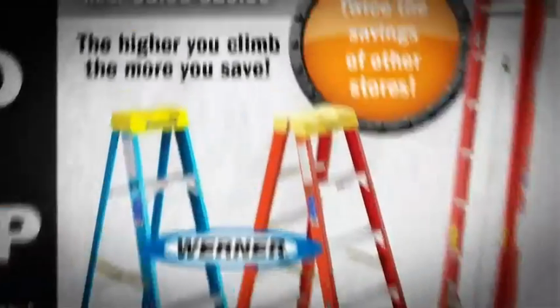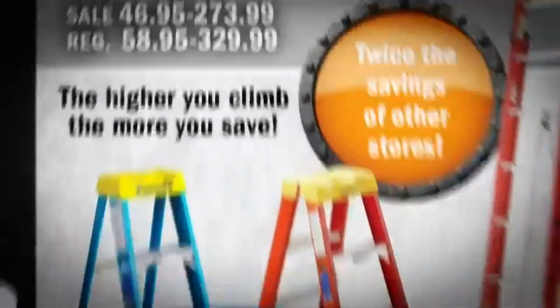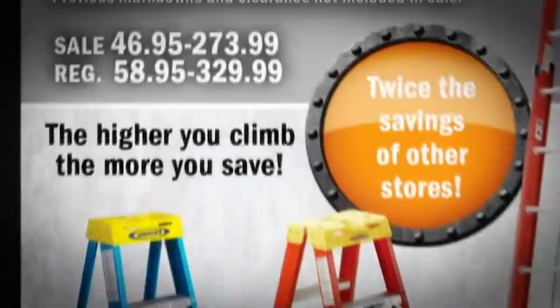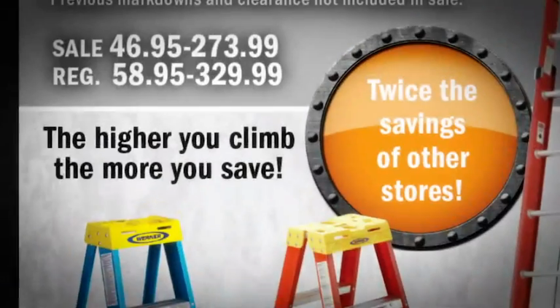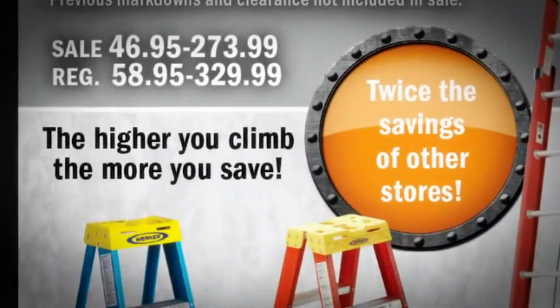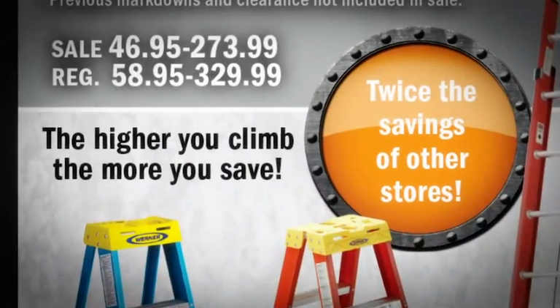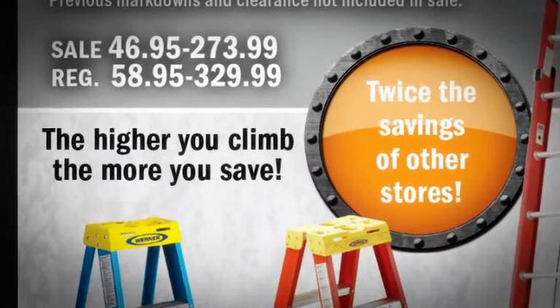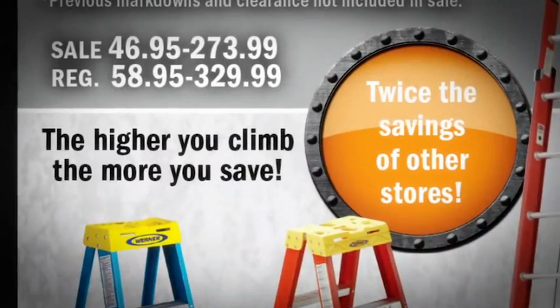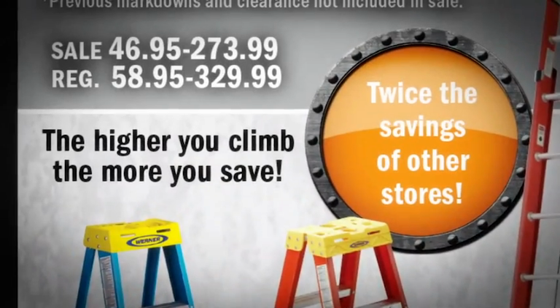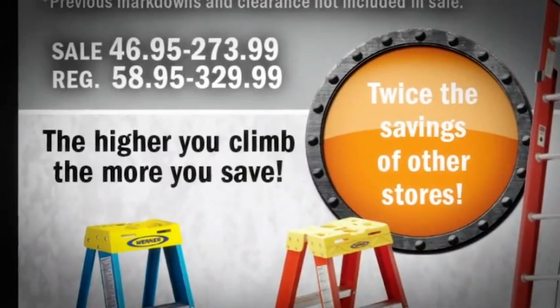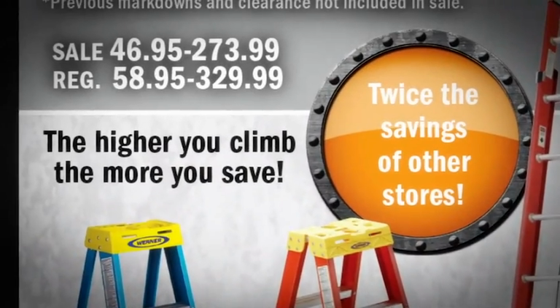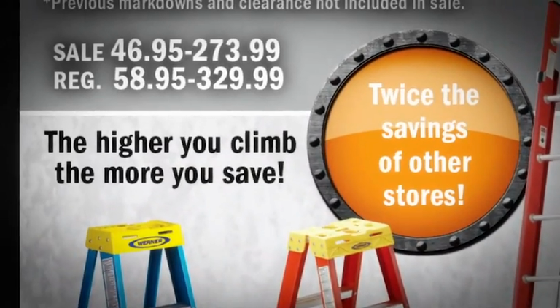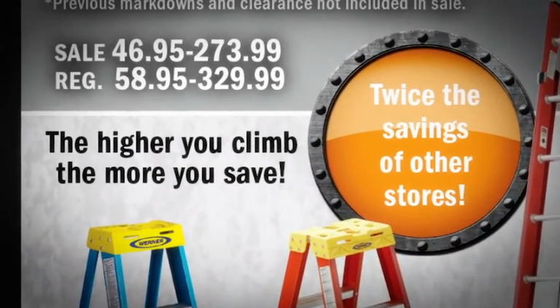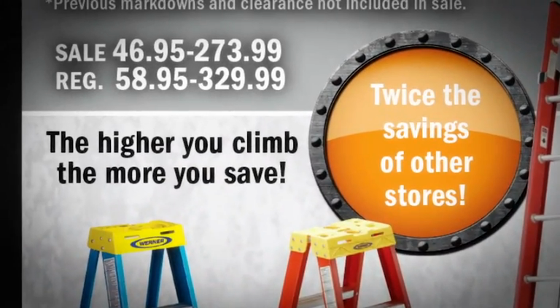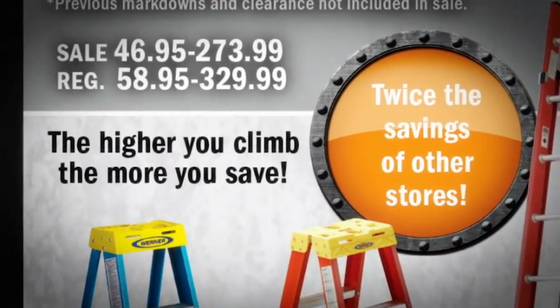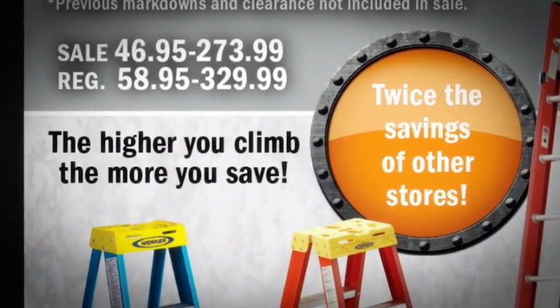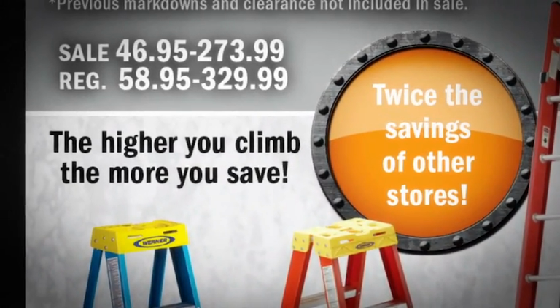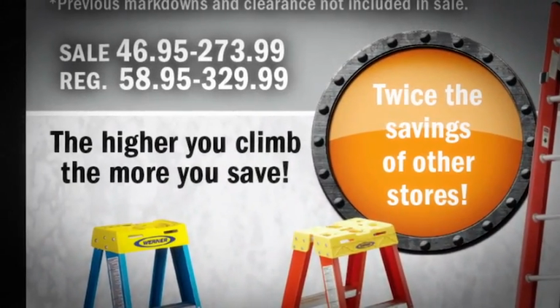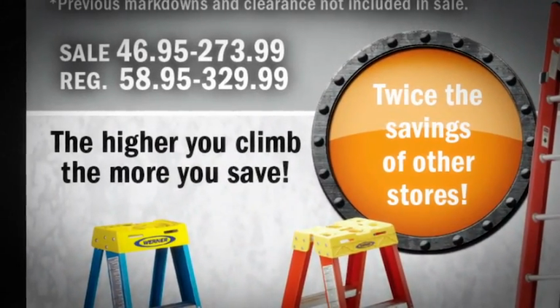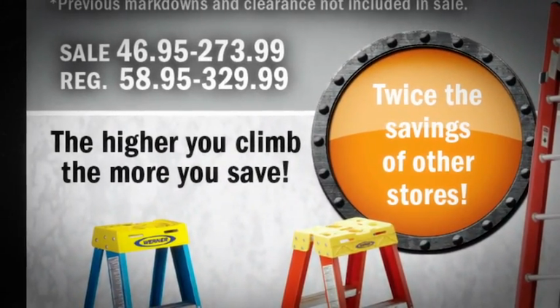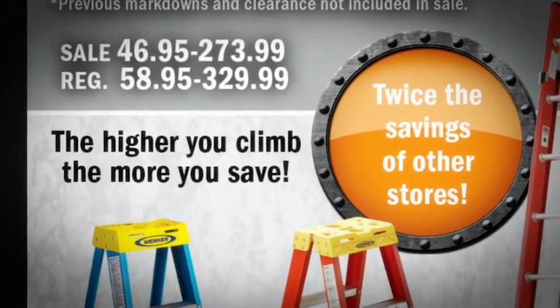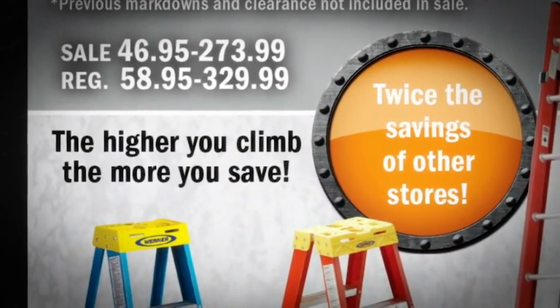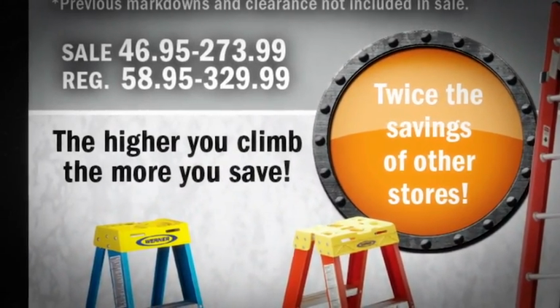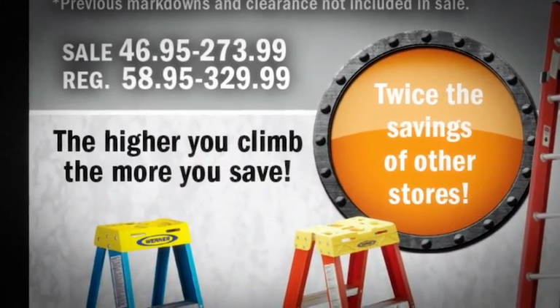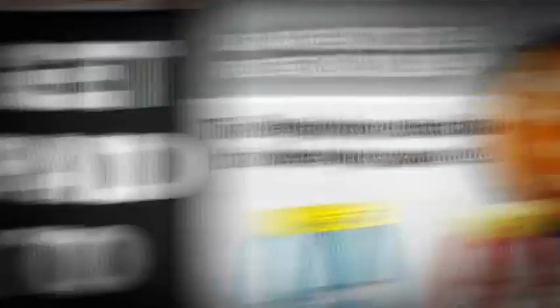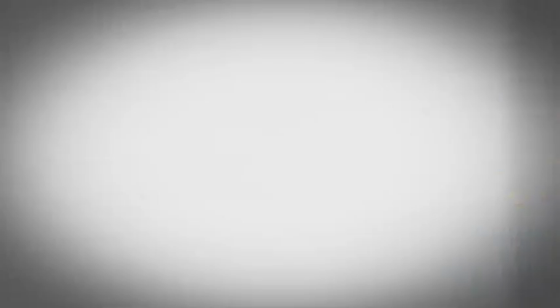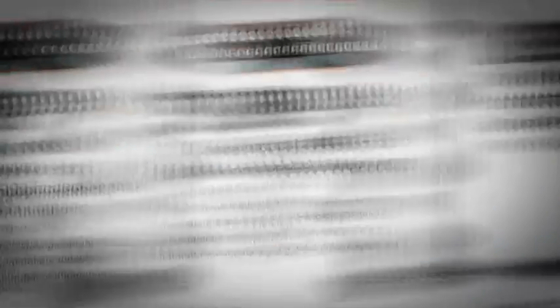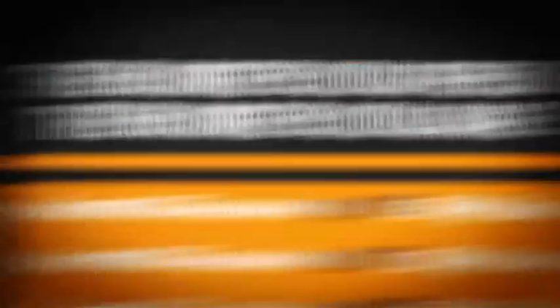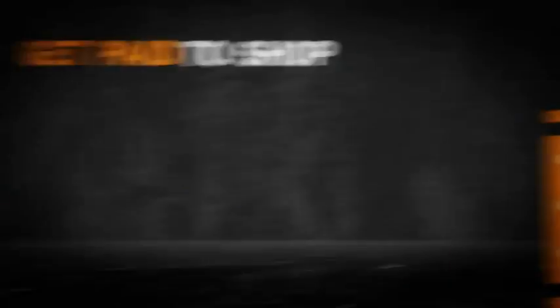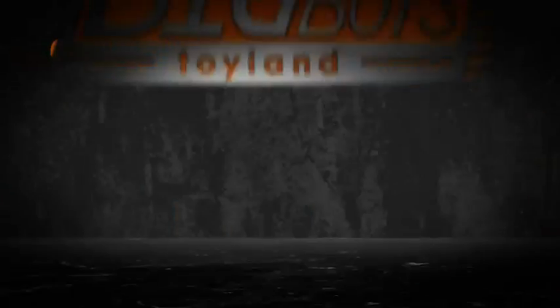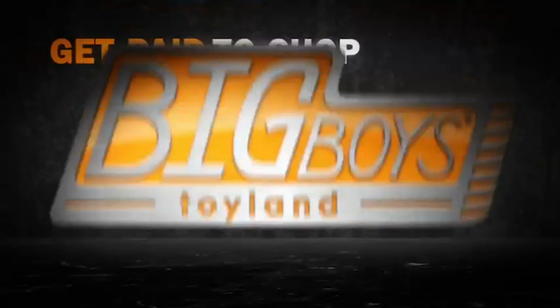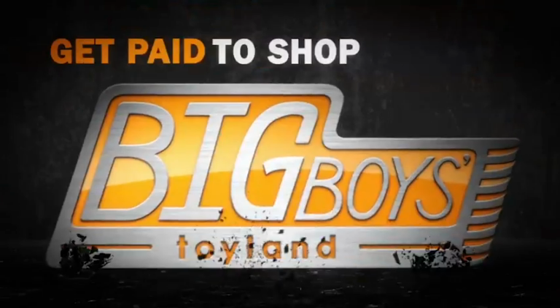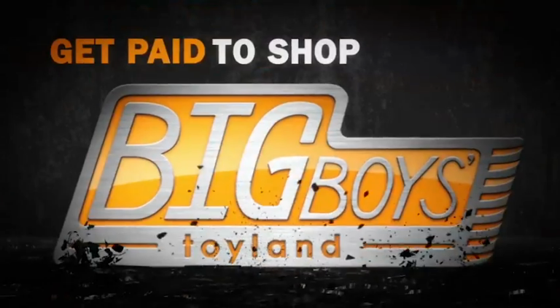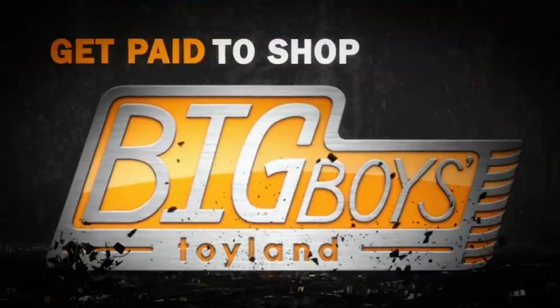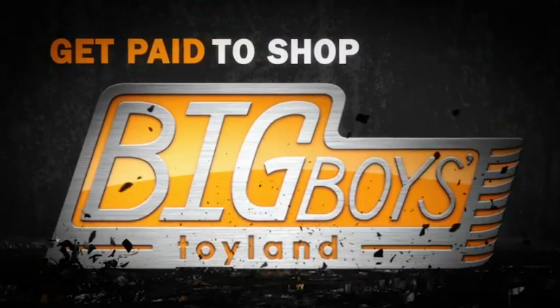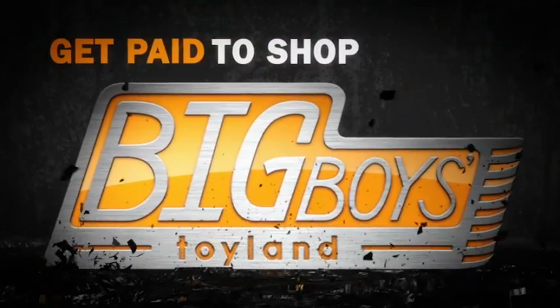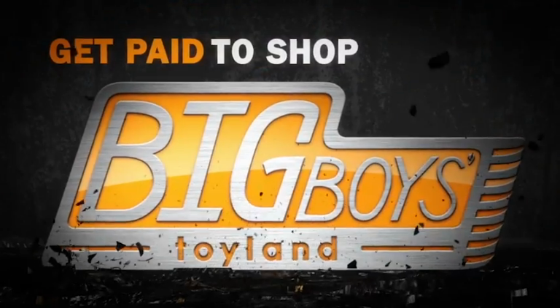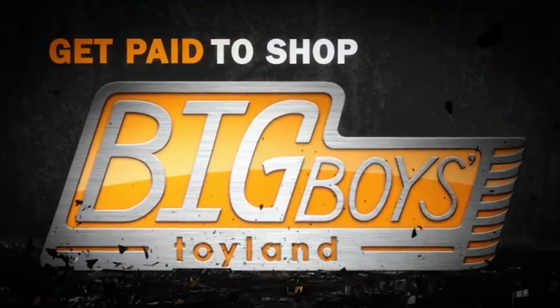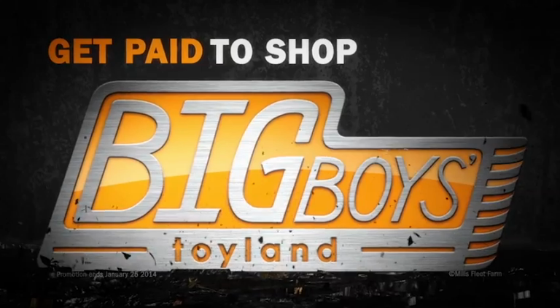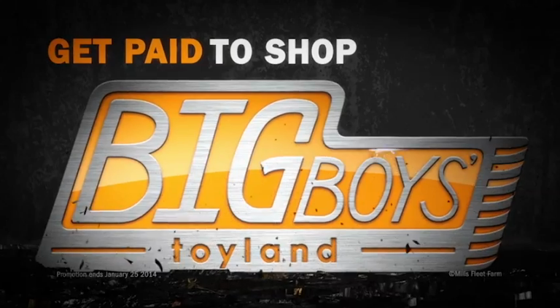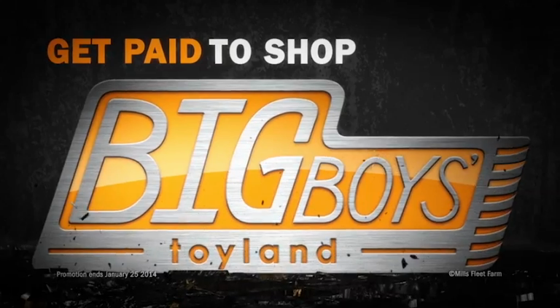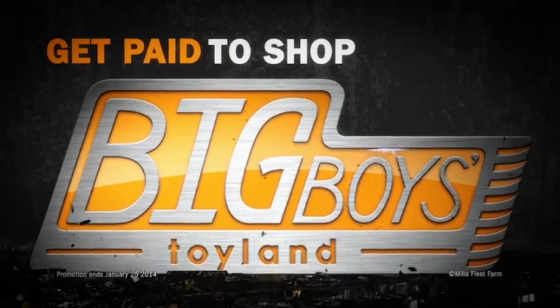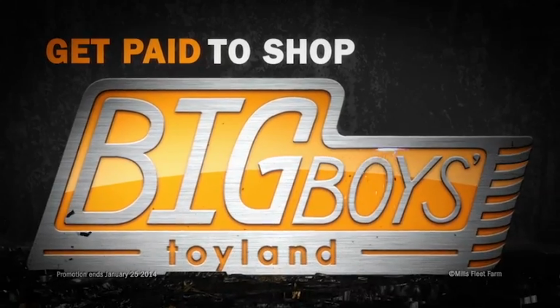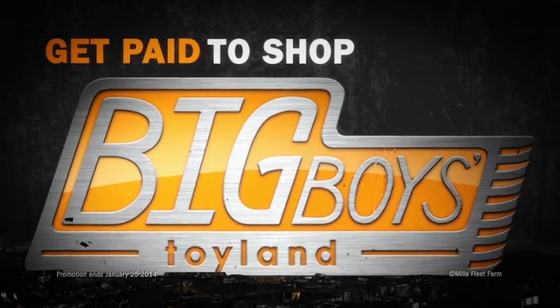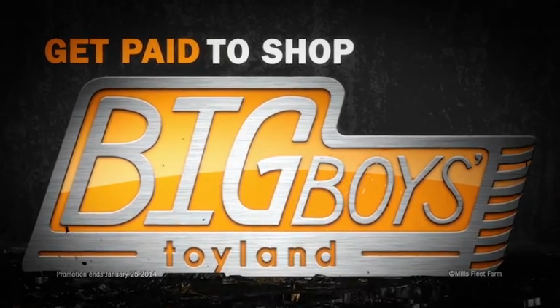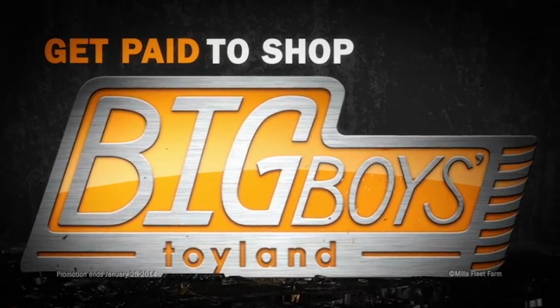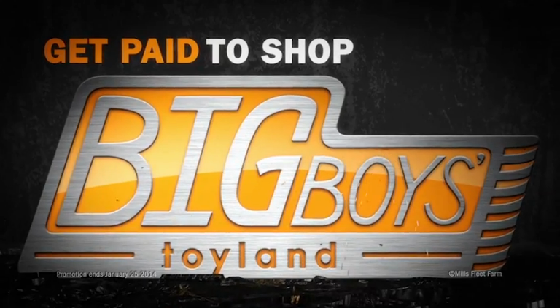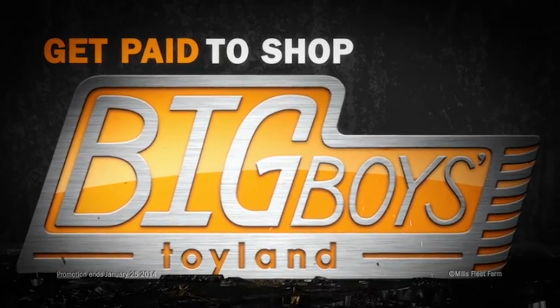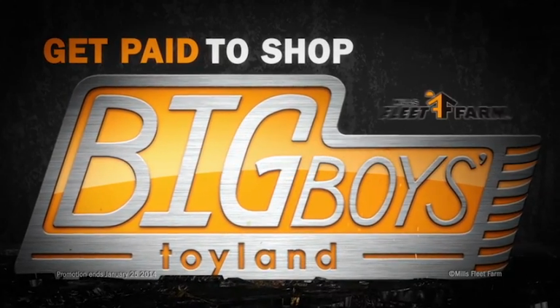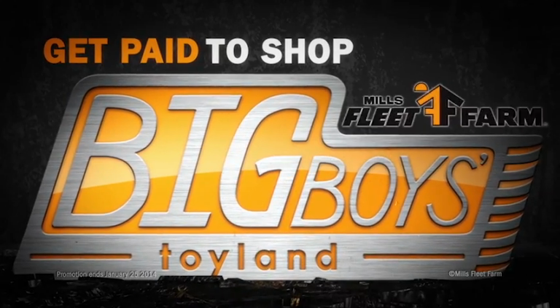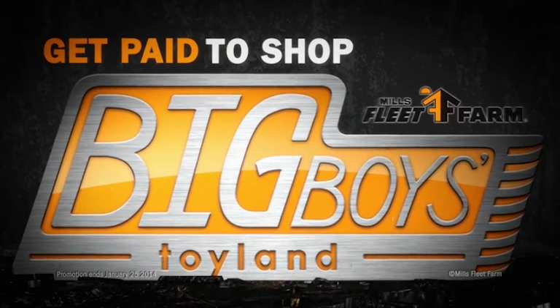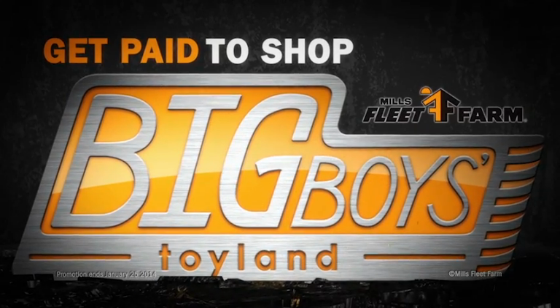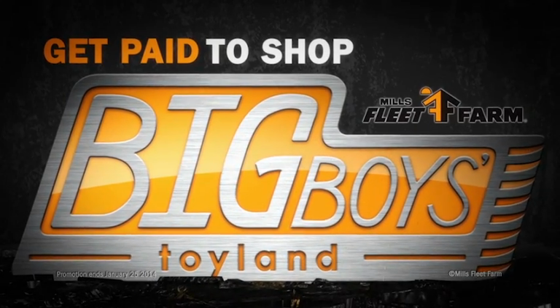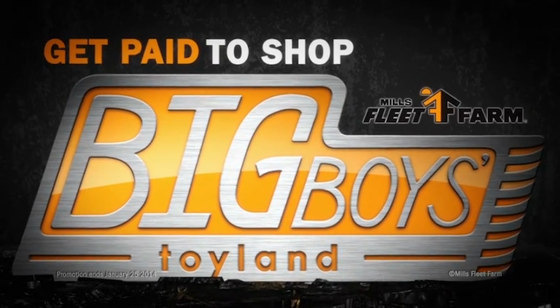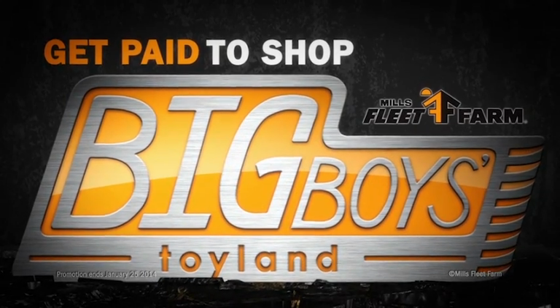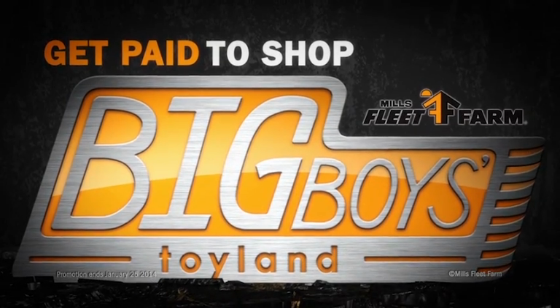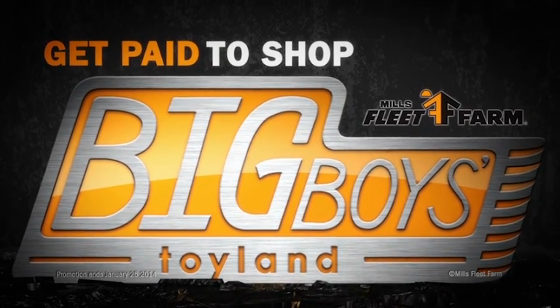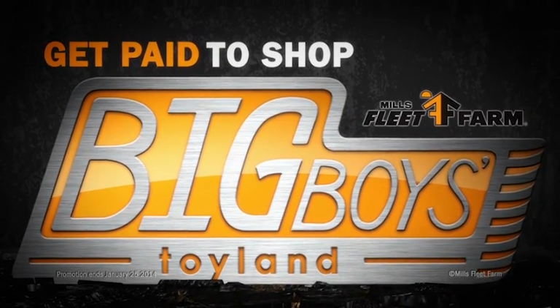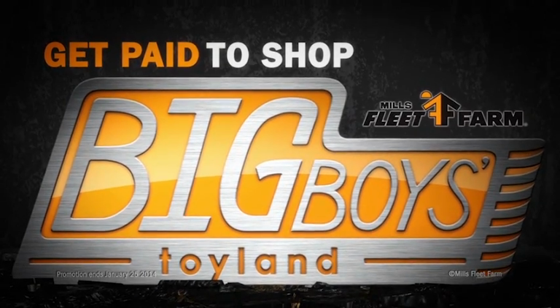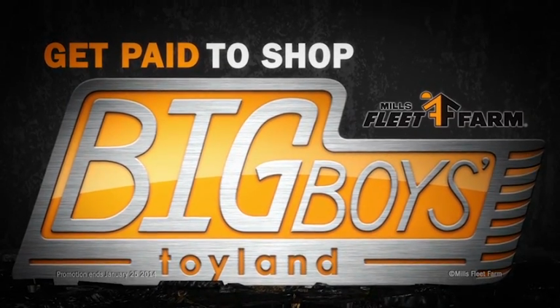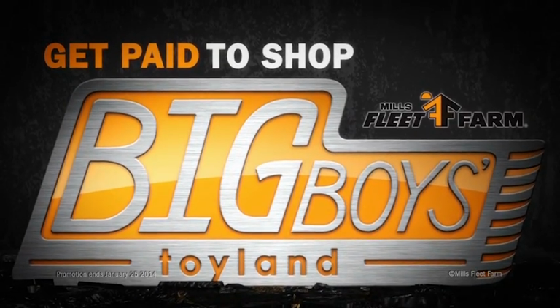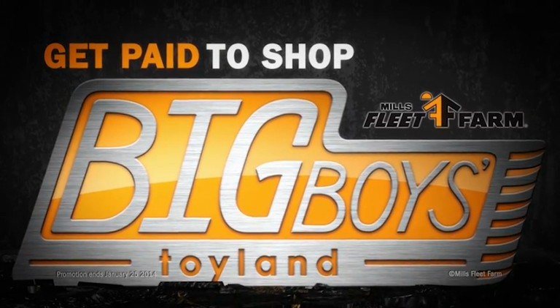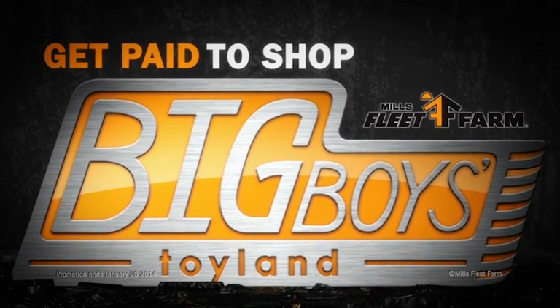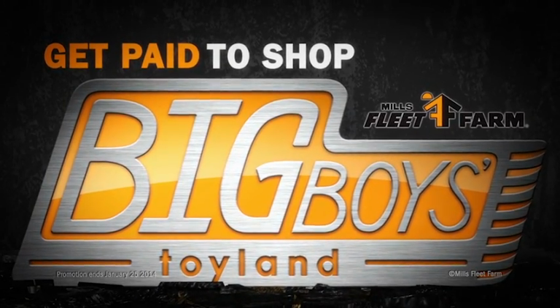The more you buy, the more you save. It's like getting paid to shop. Big Boy's Toyland at Mills Fleet Farm.